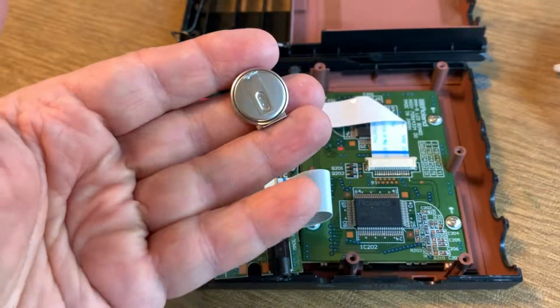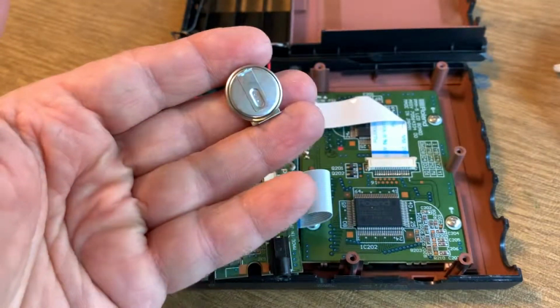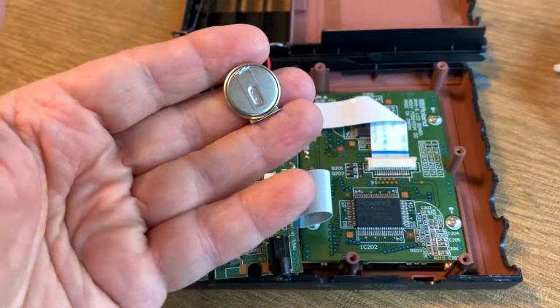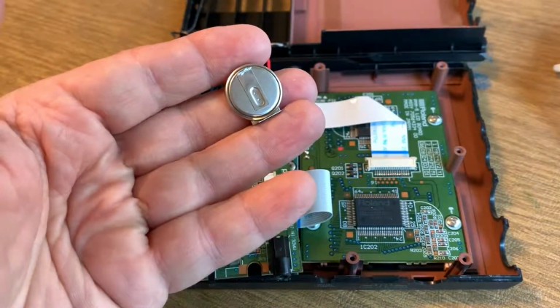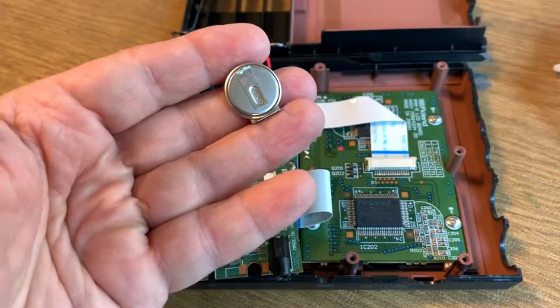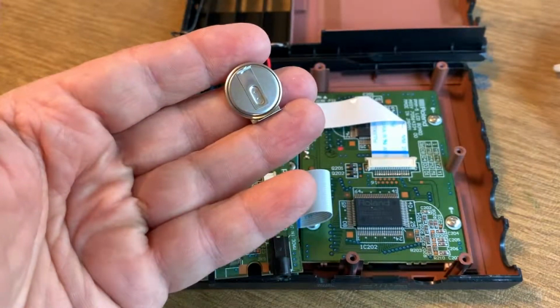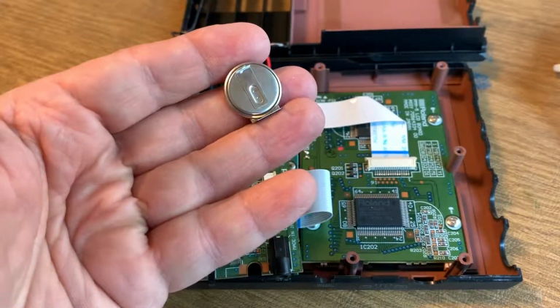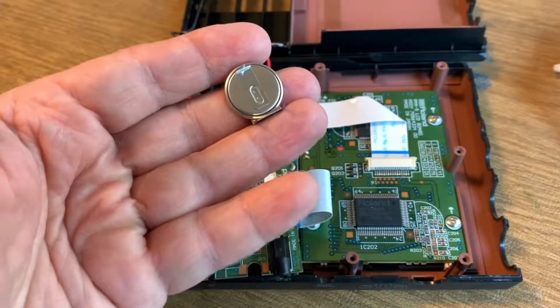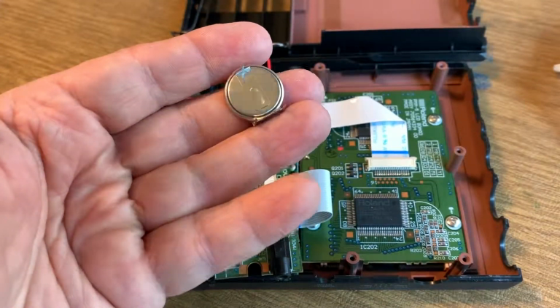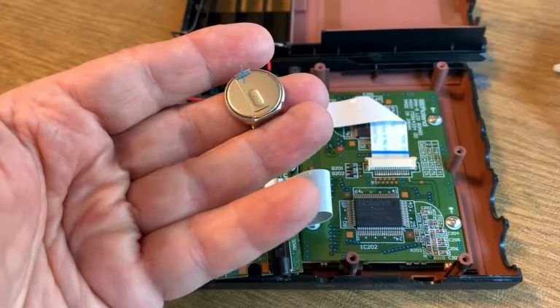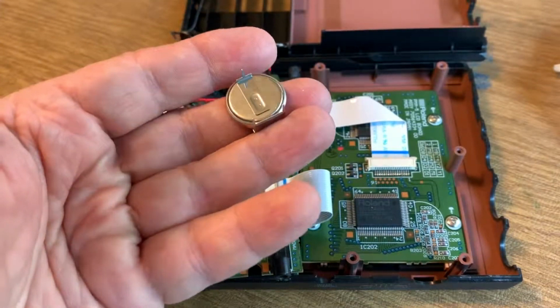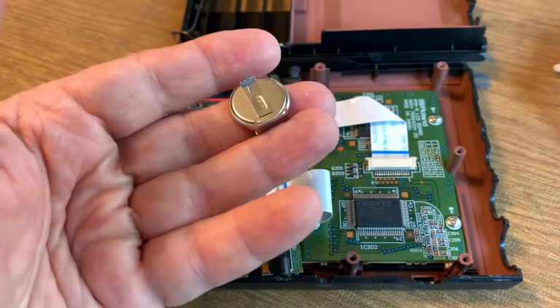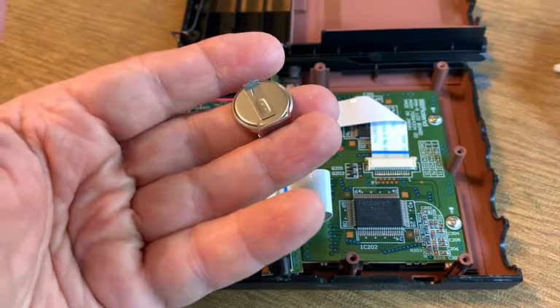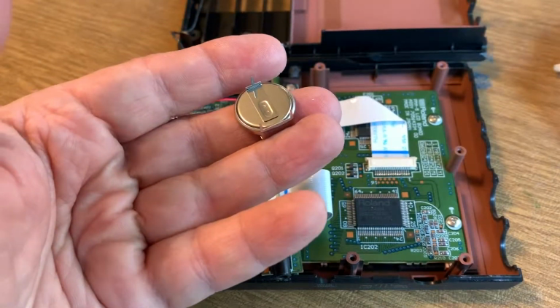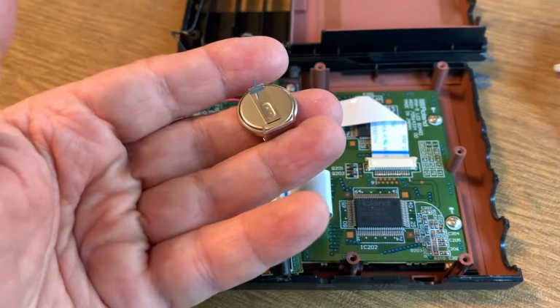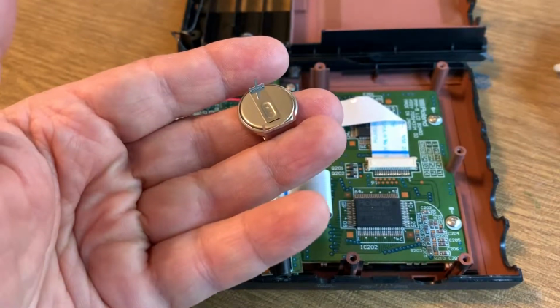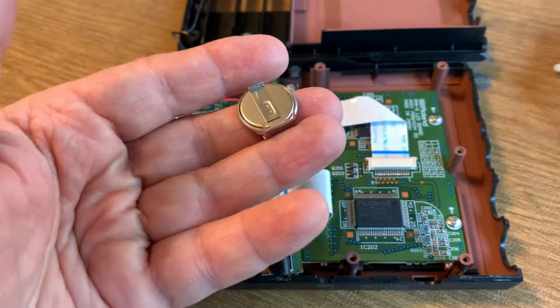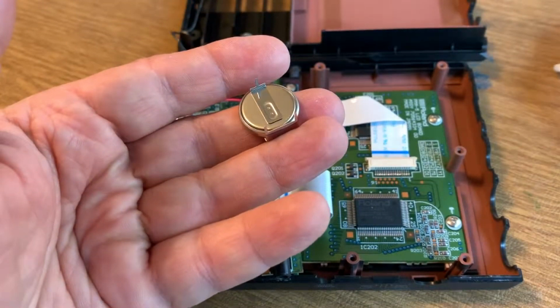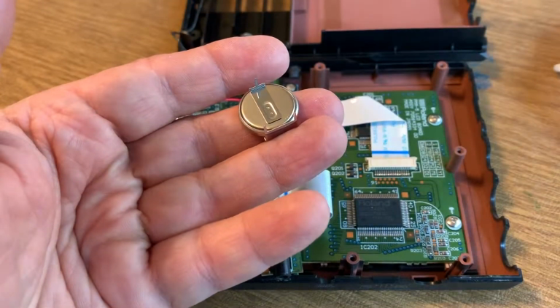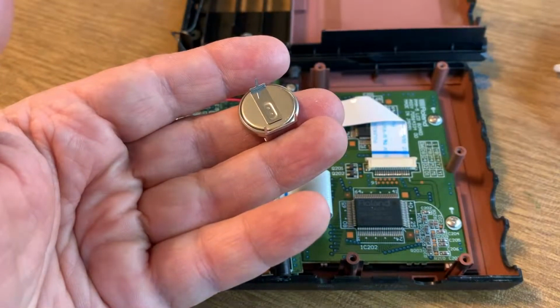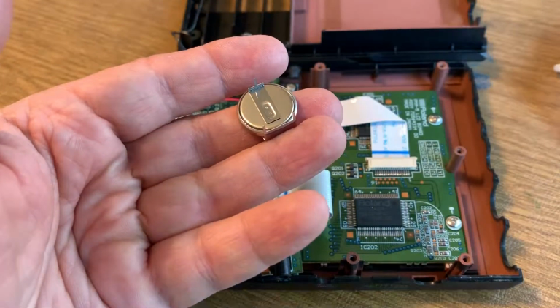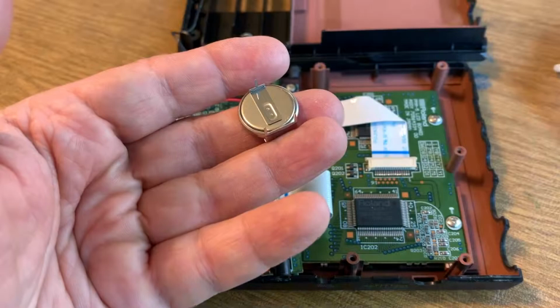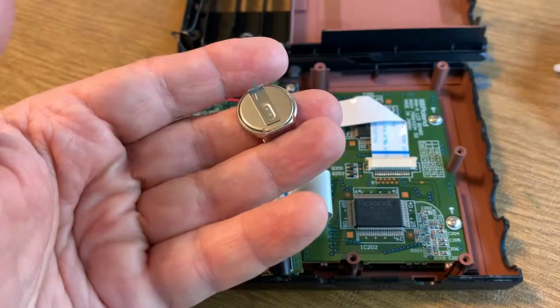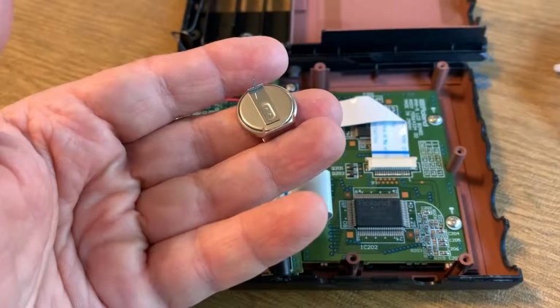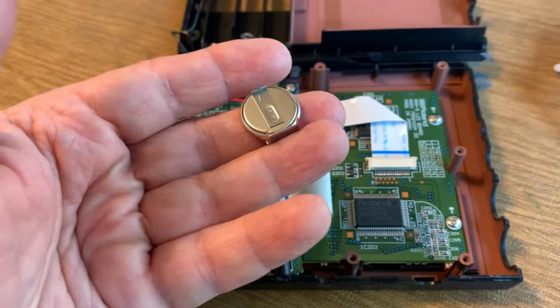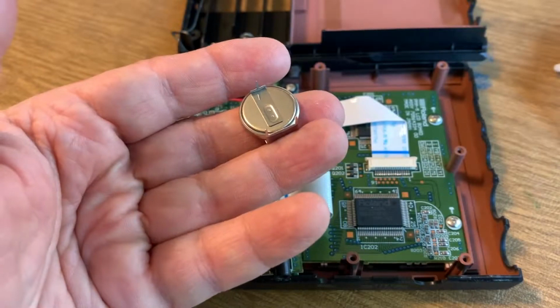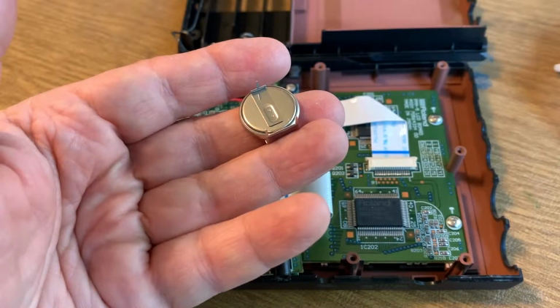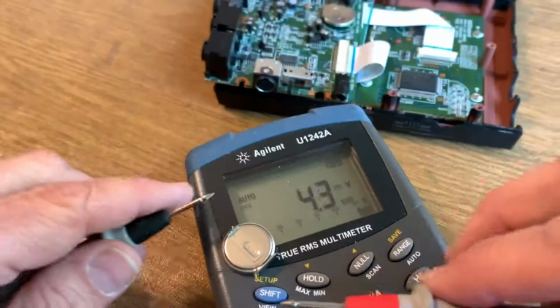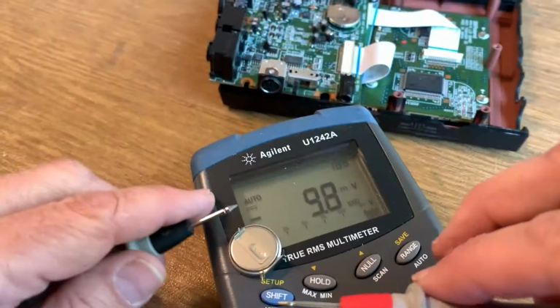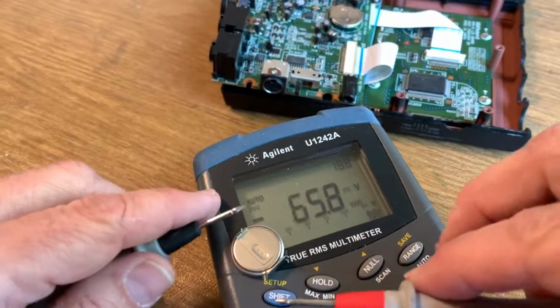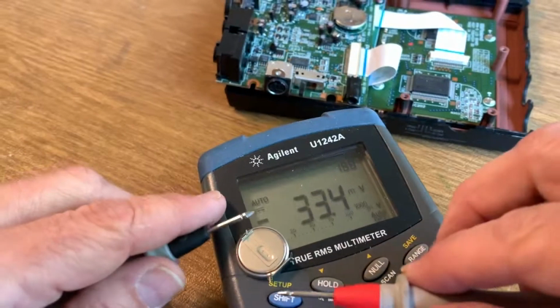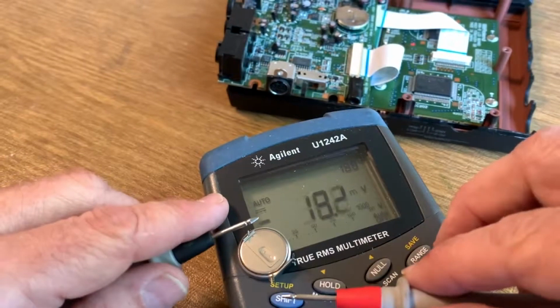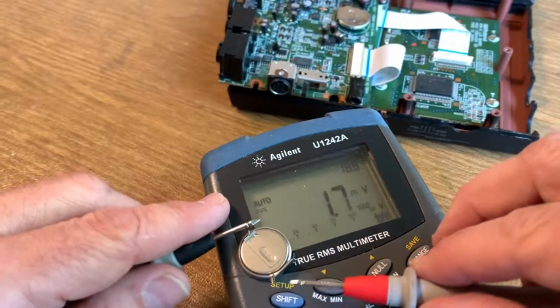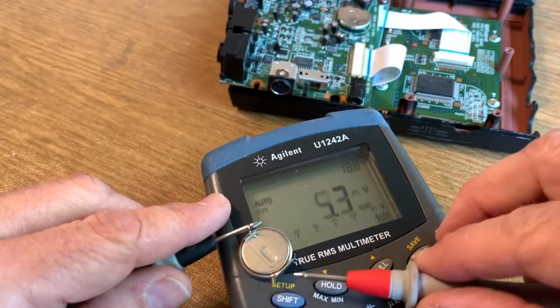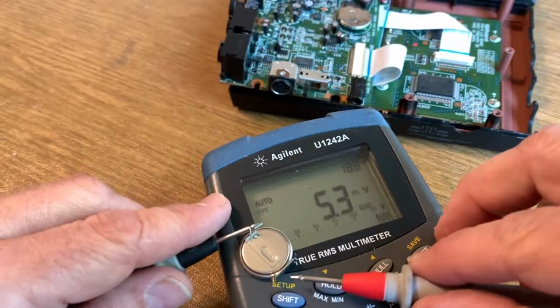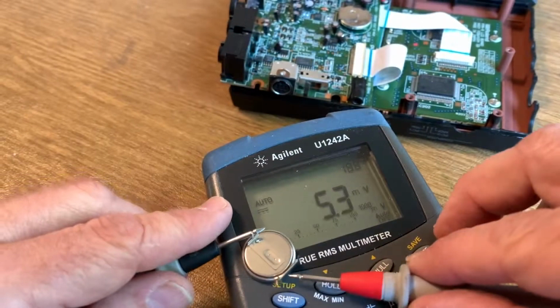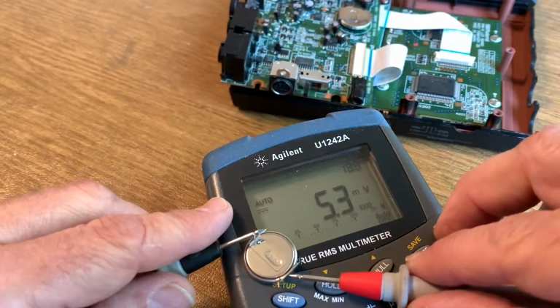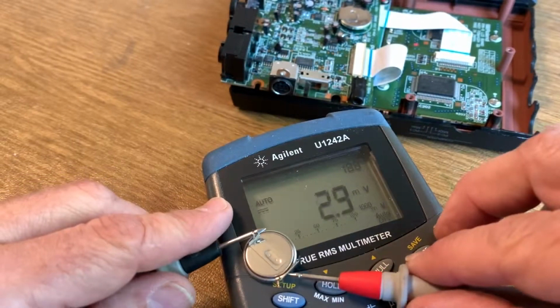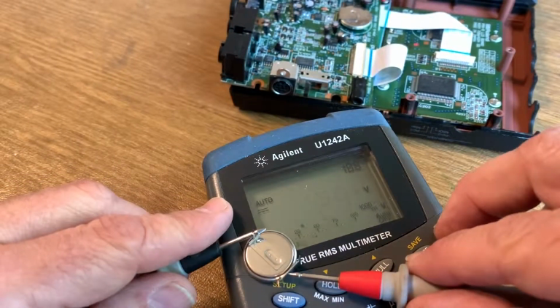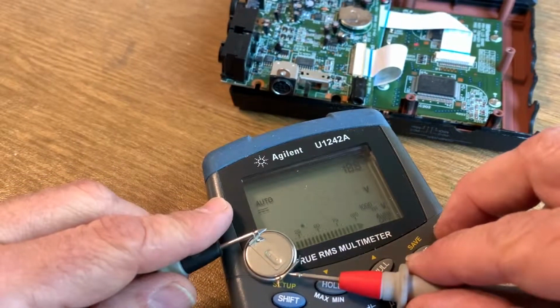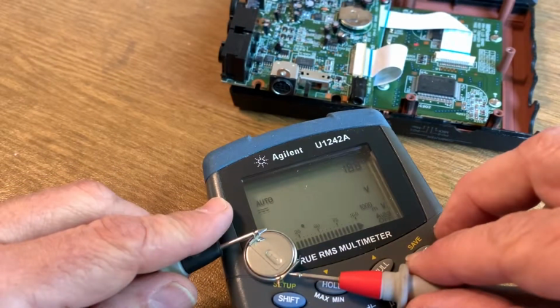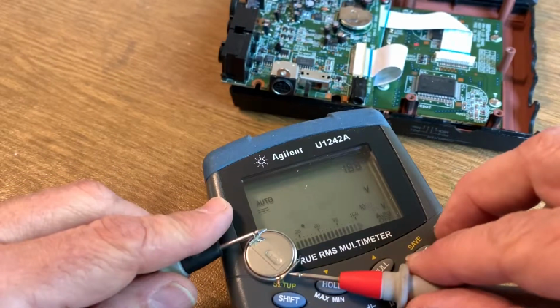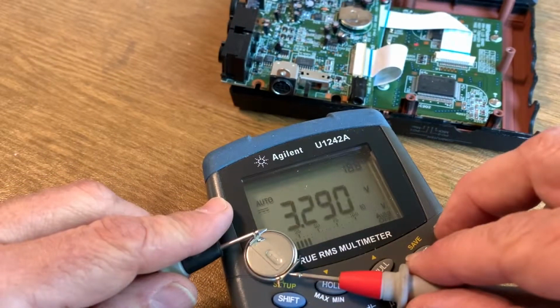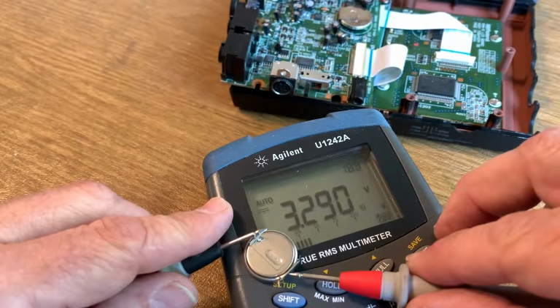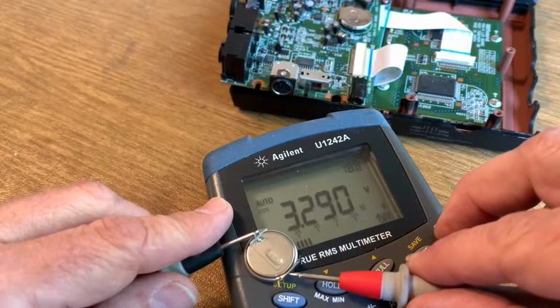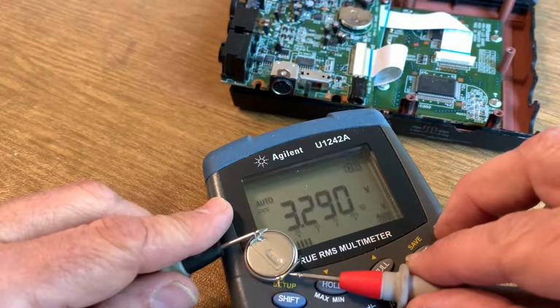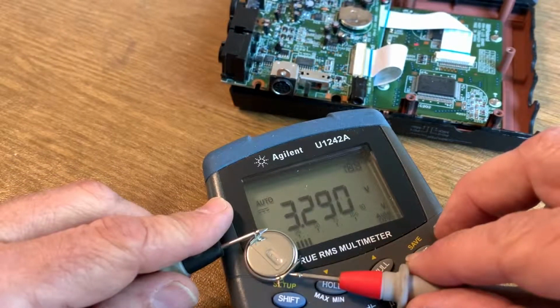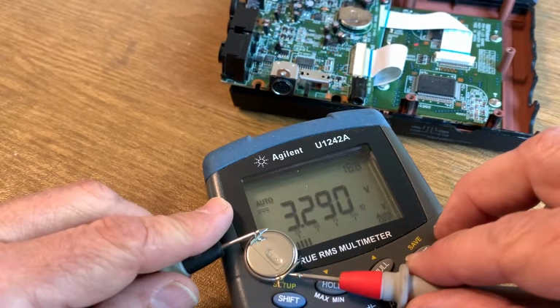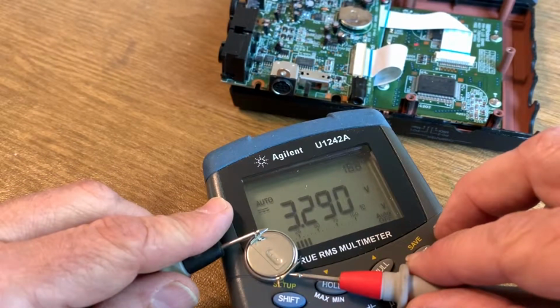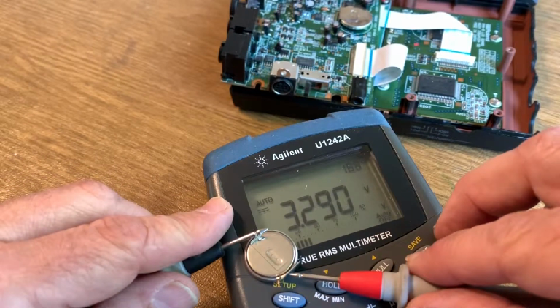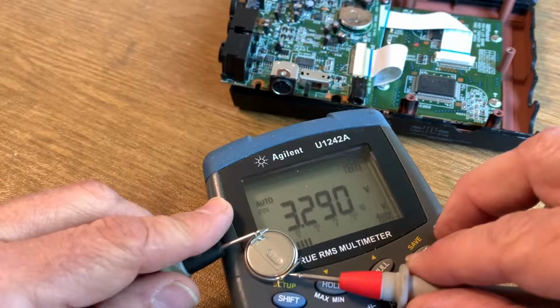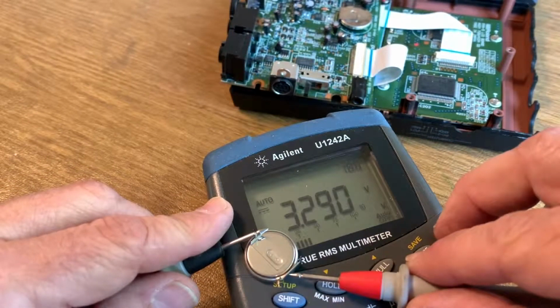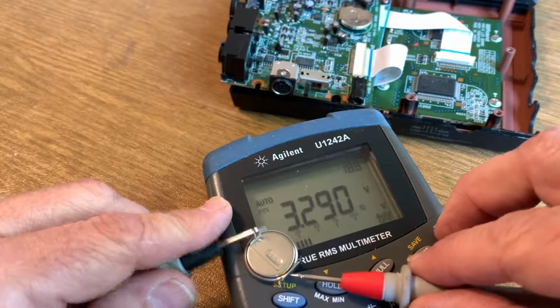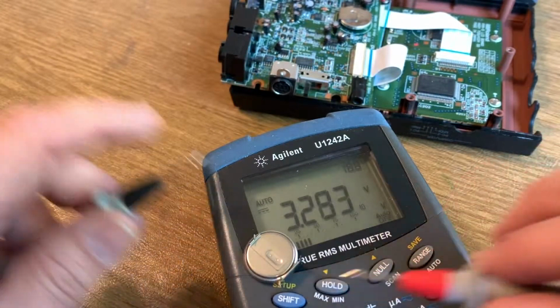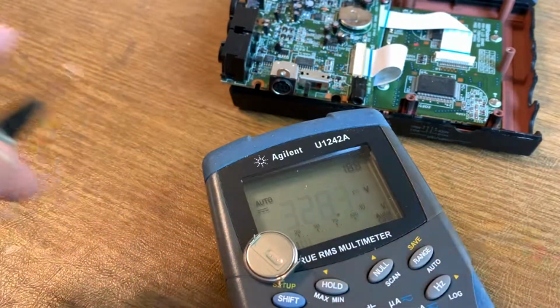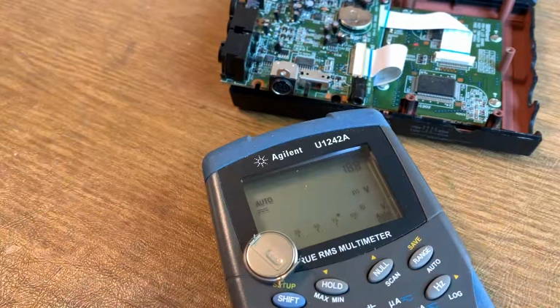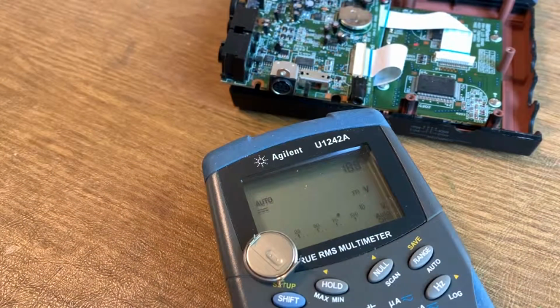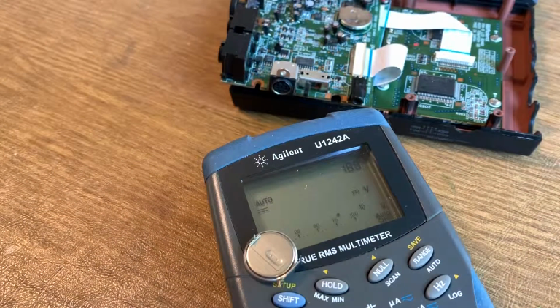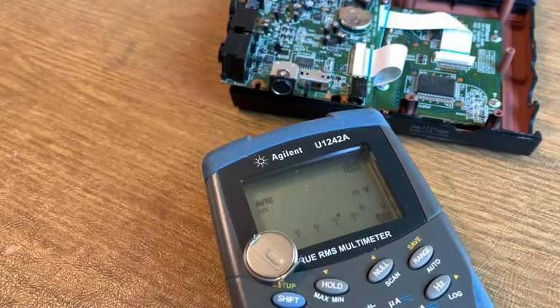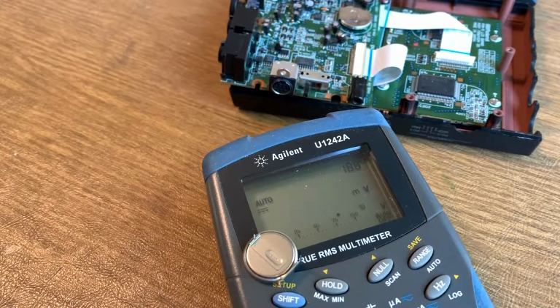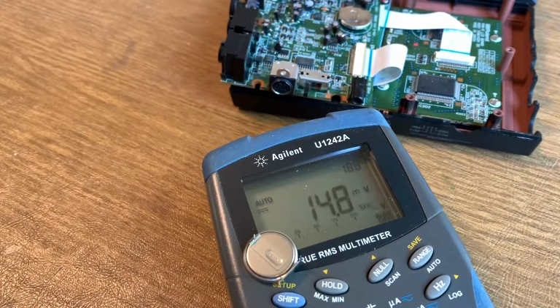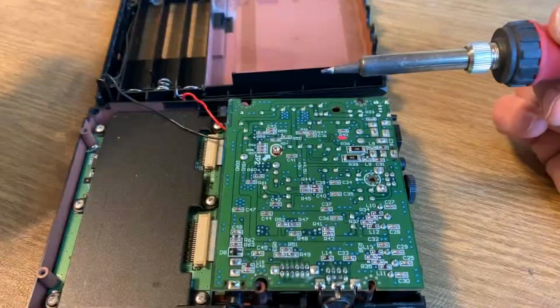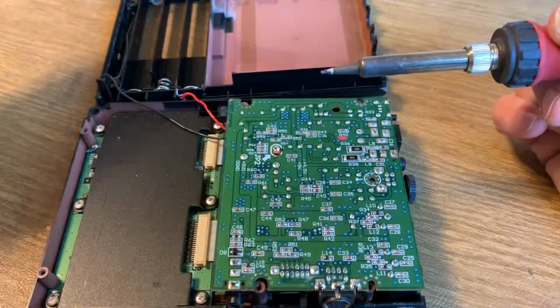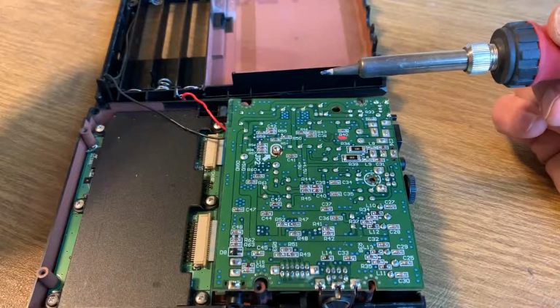This battery ticked all the boxes. Let's check it because it might be old. Let's make sure it's got 3.3 volts. Yep, this is good.